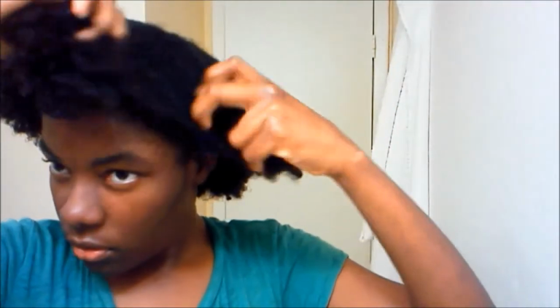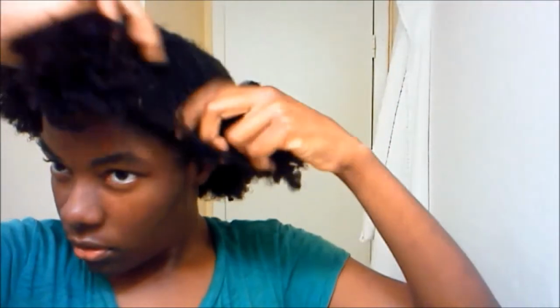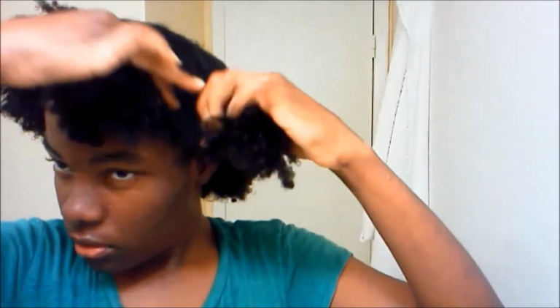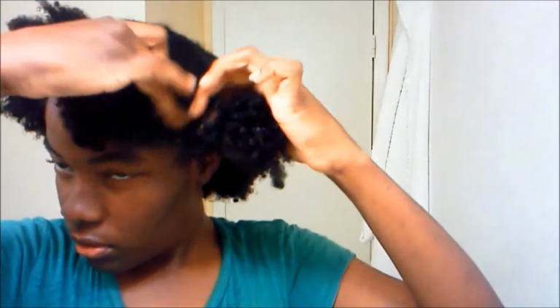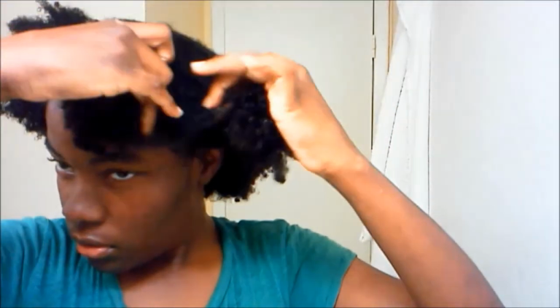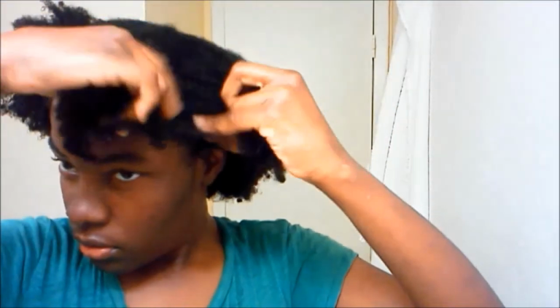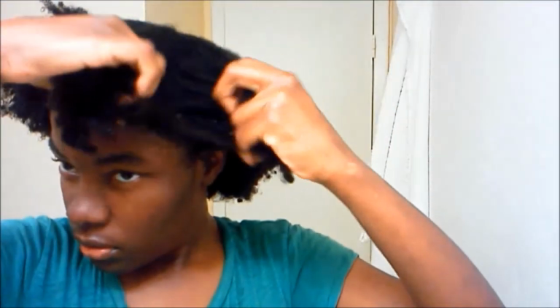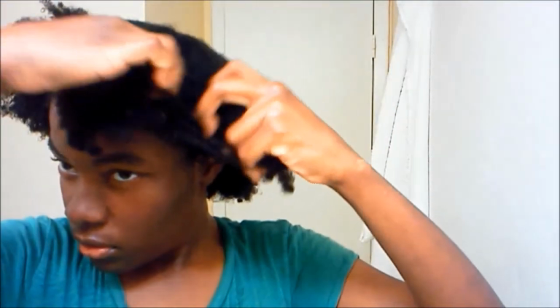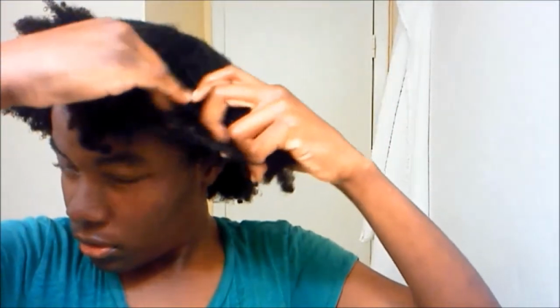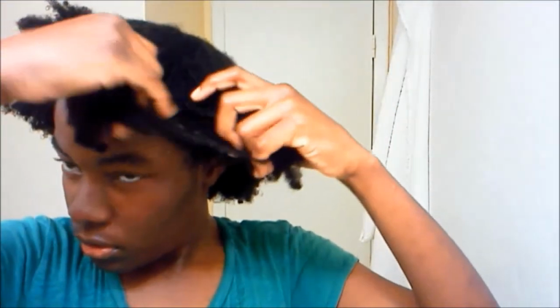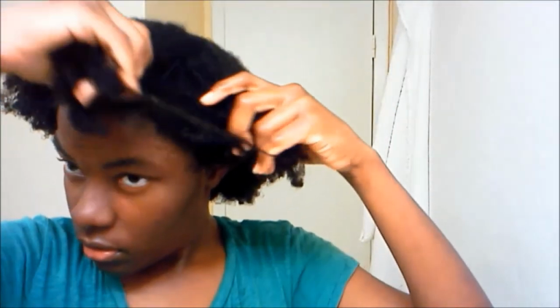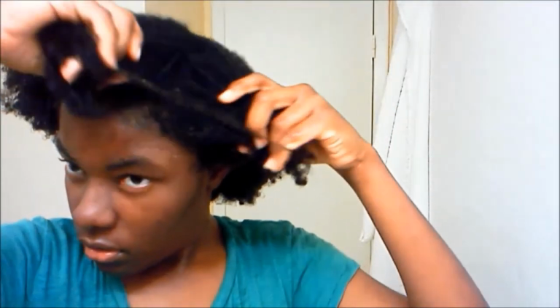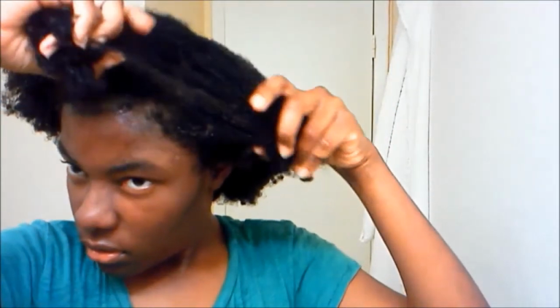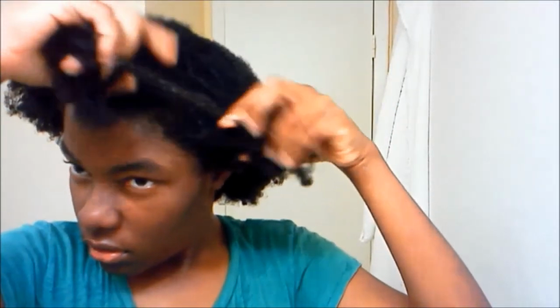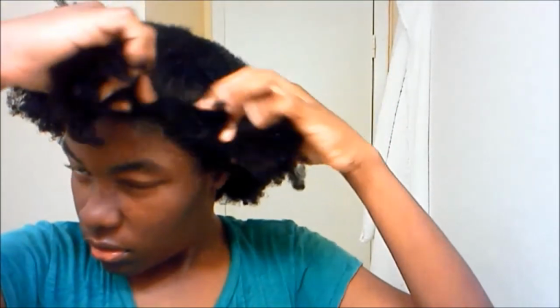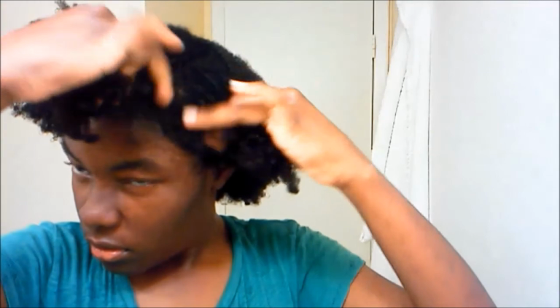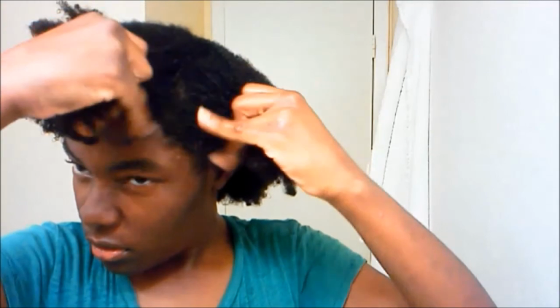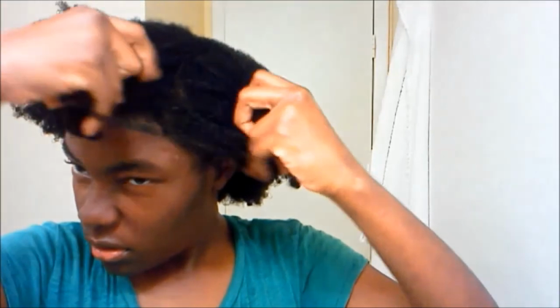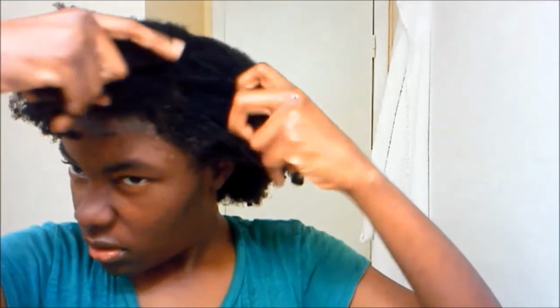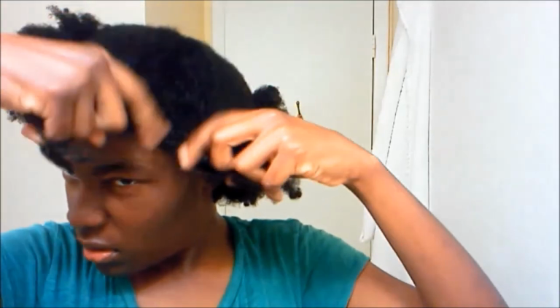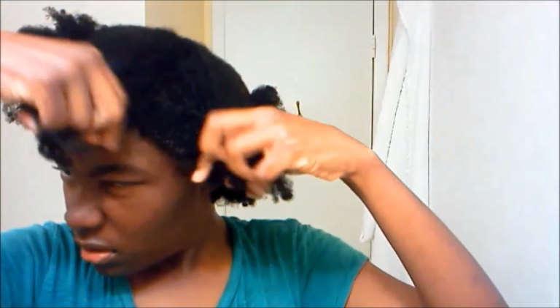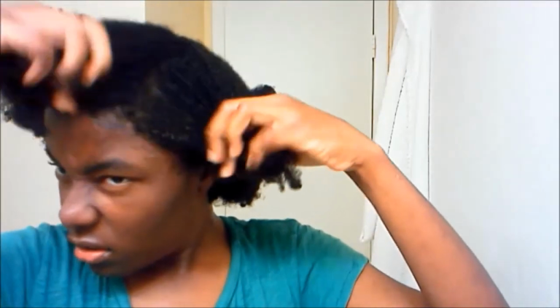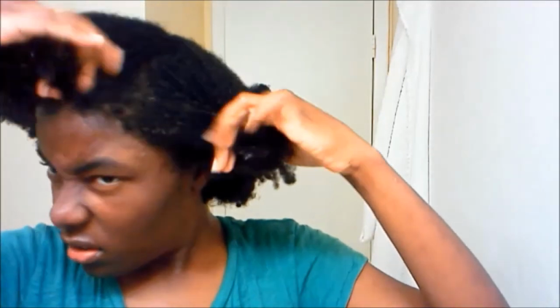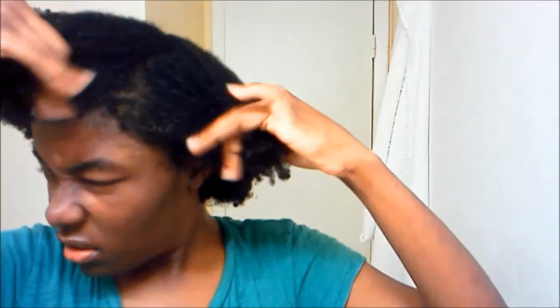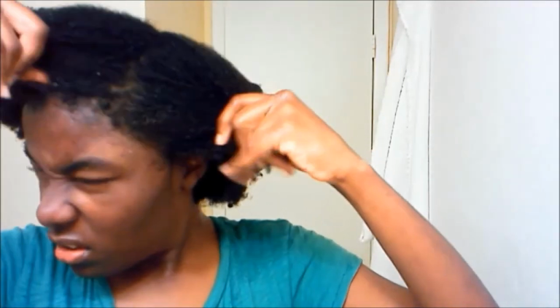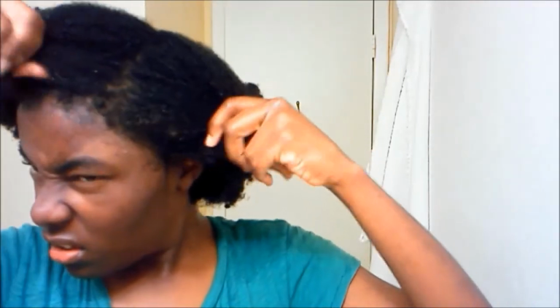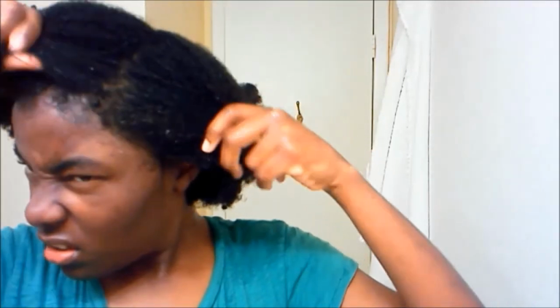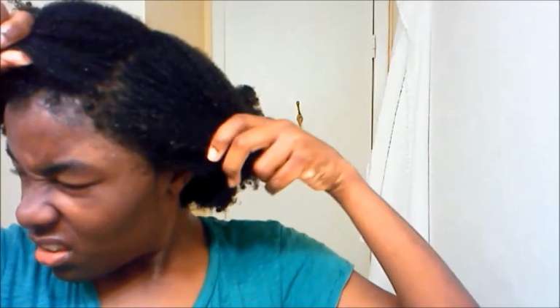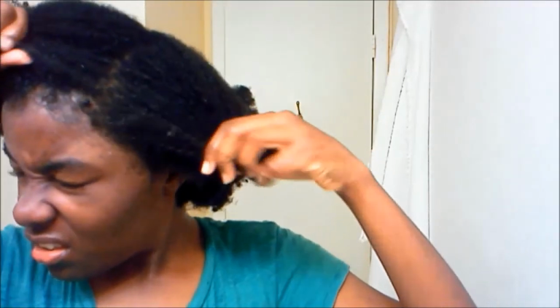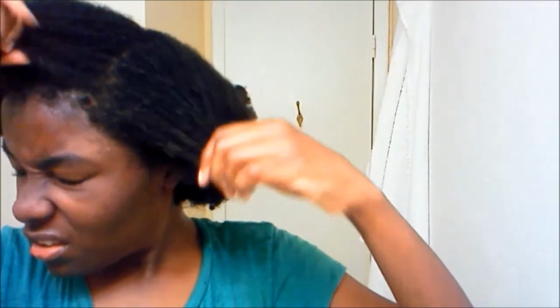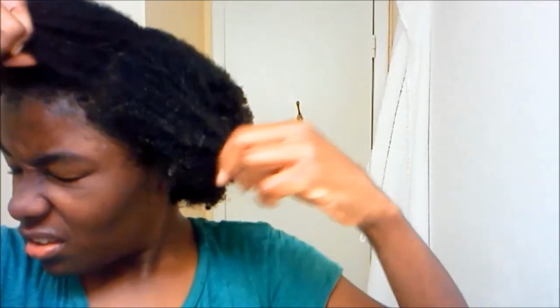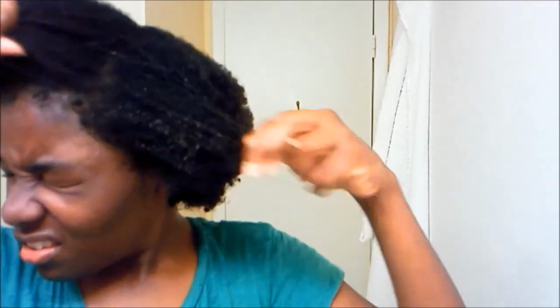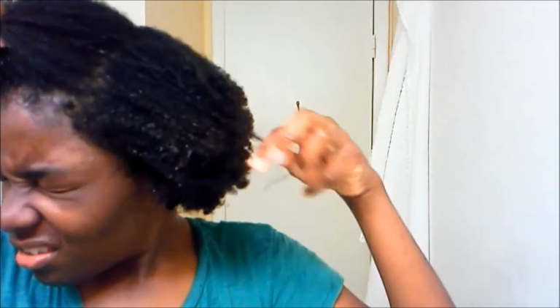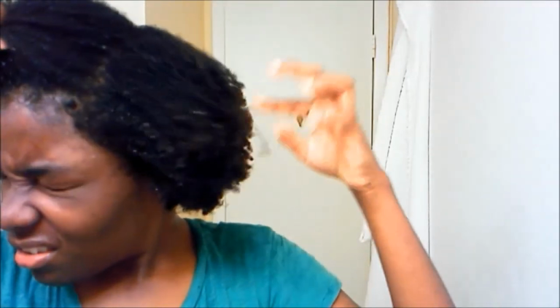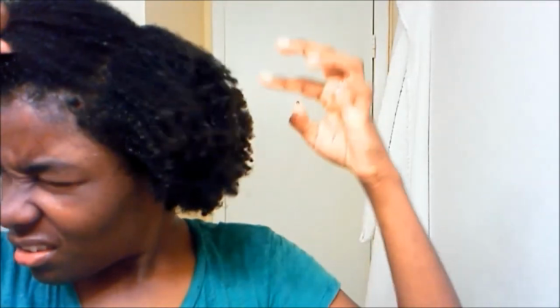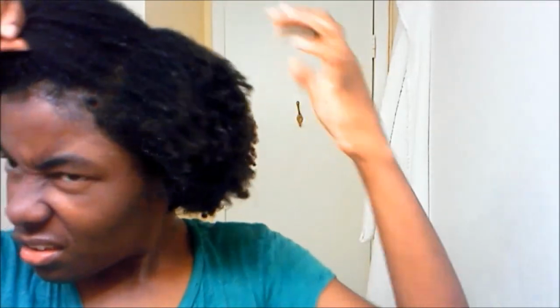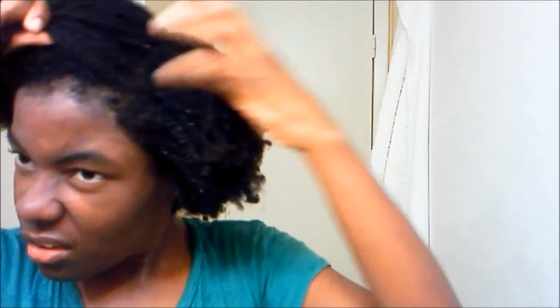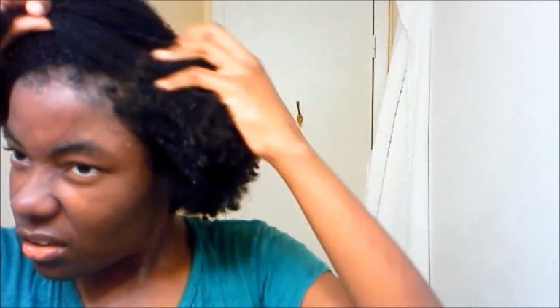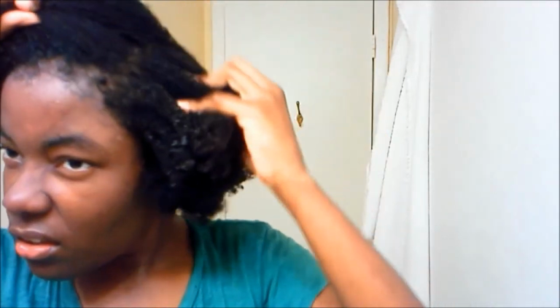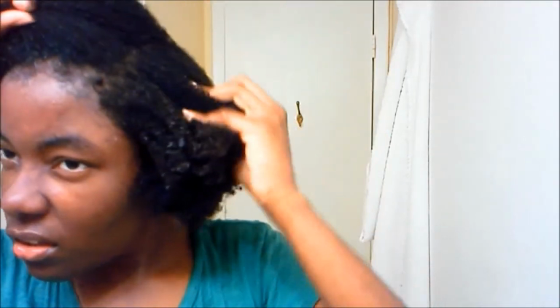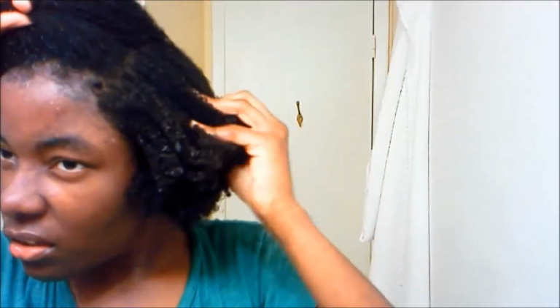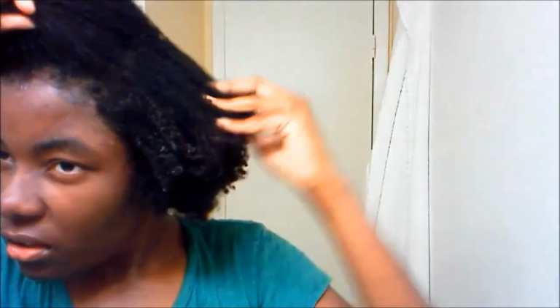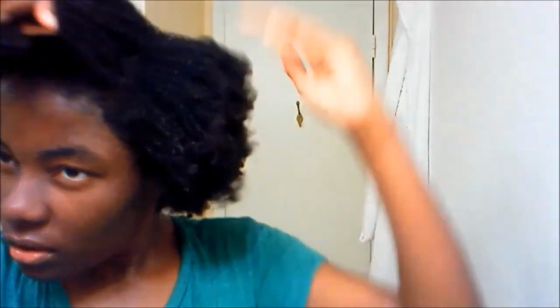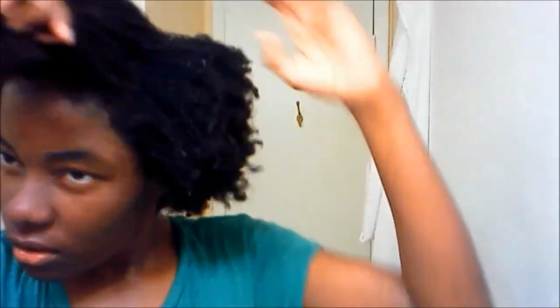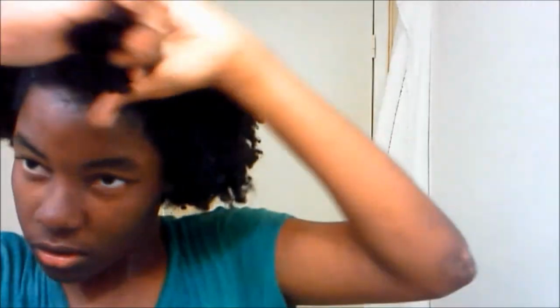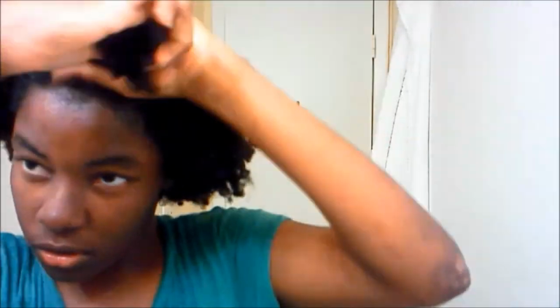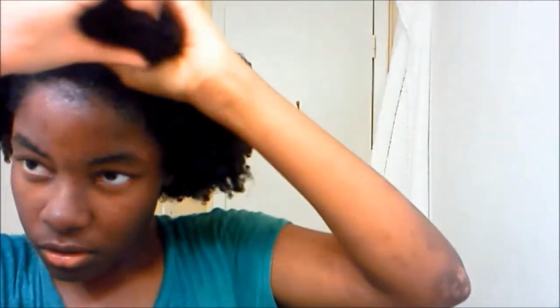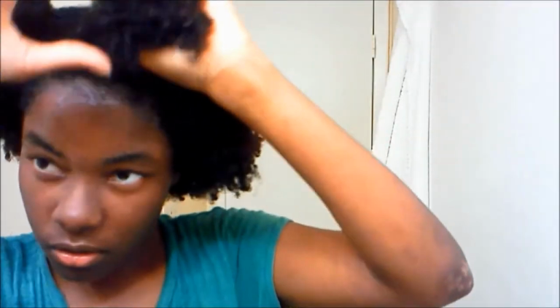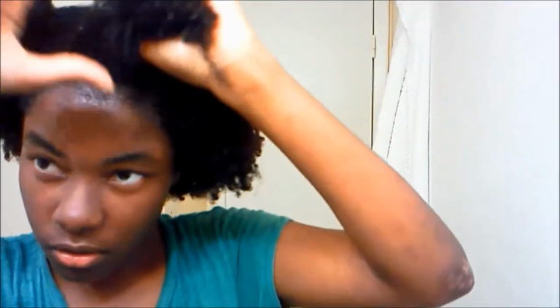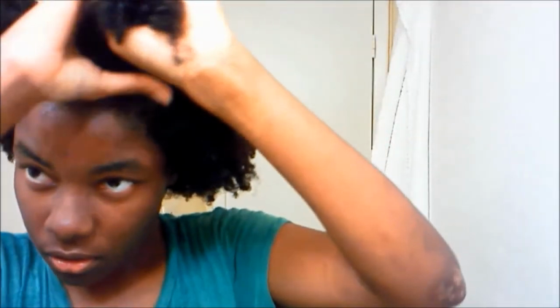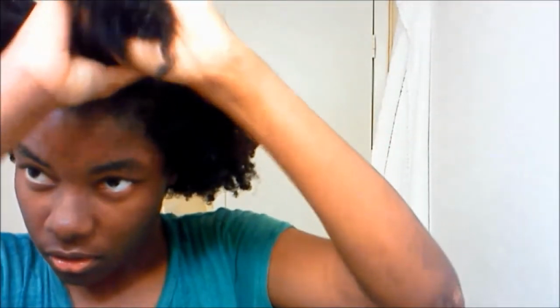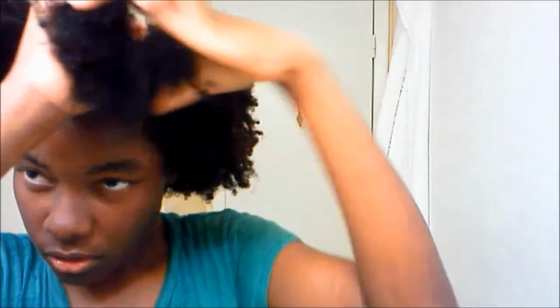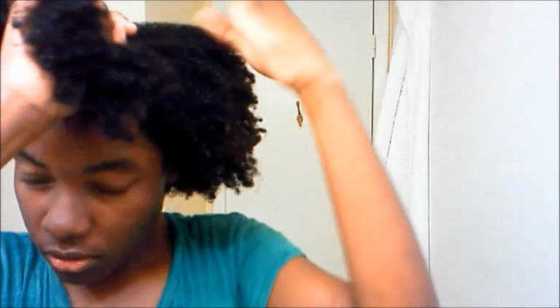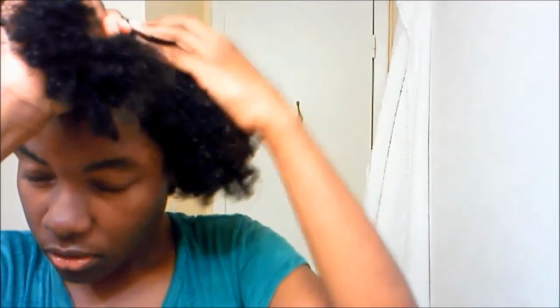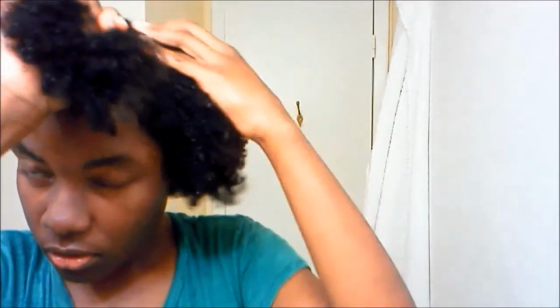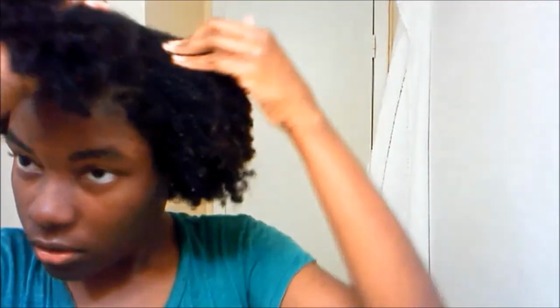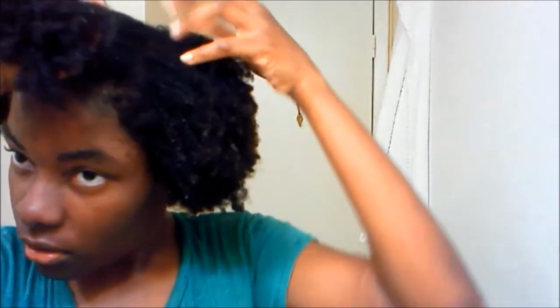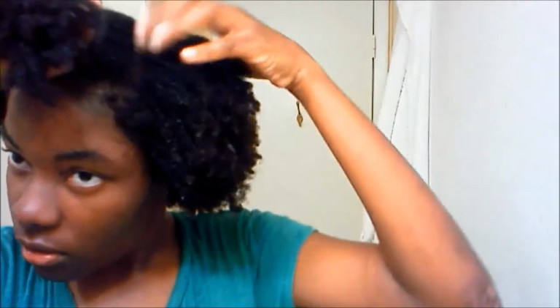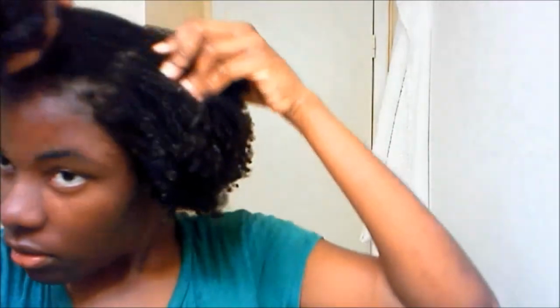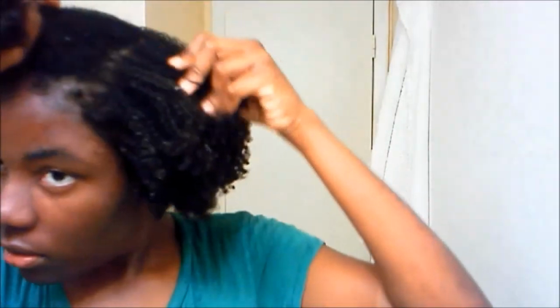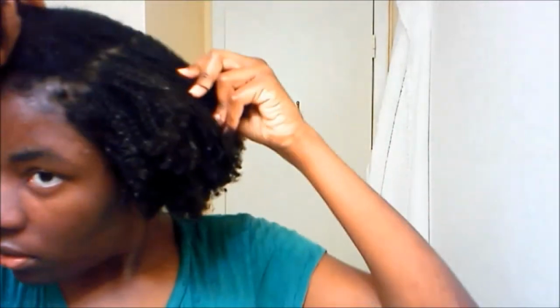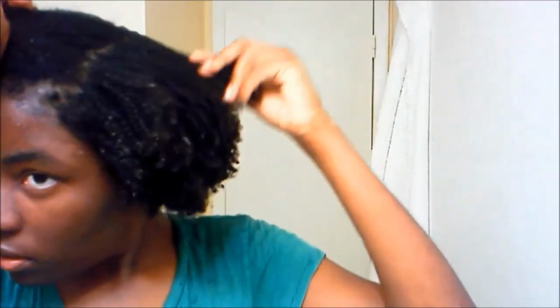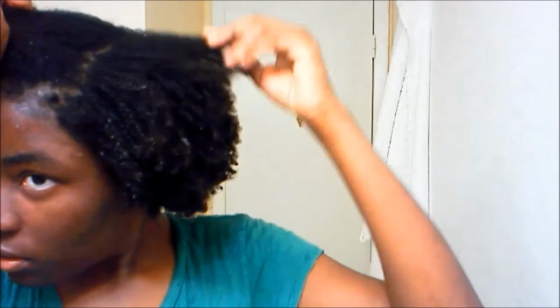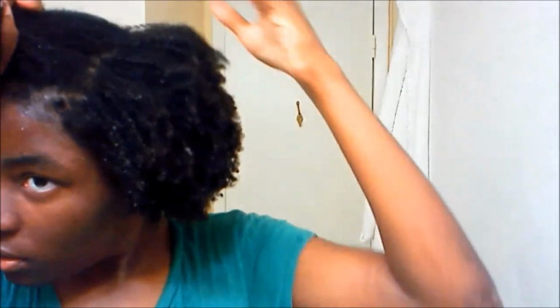So now I shampoo and condition my hair. My hair is pretty much really, really wet — almost soaking wet. Shampoo and condition.